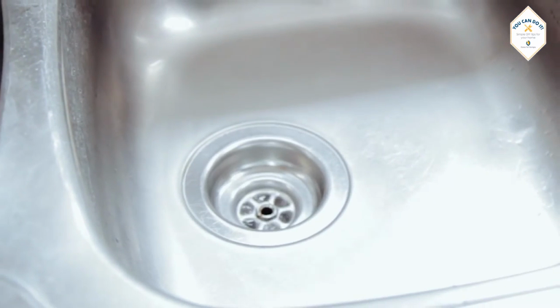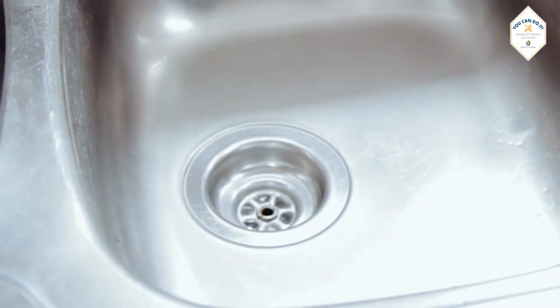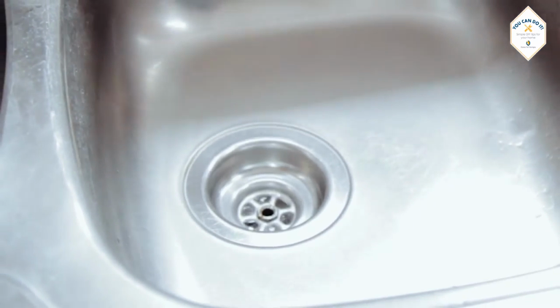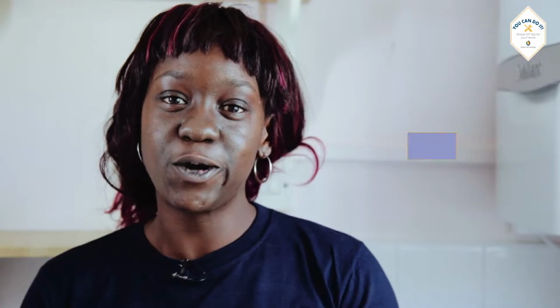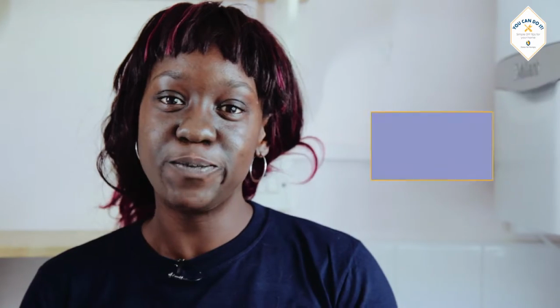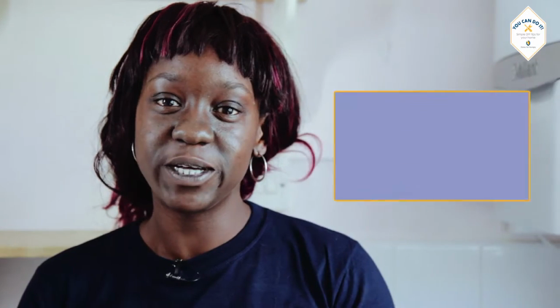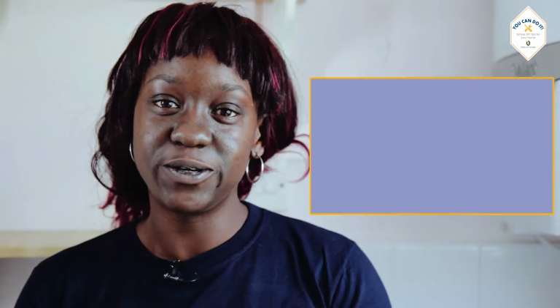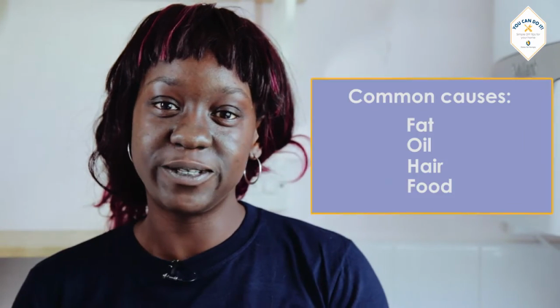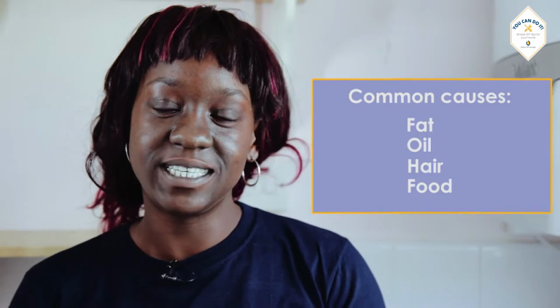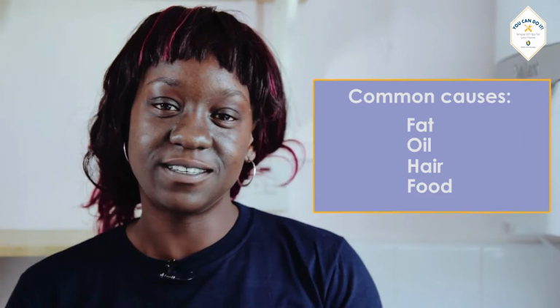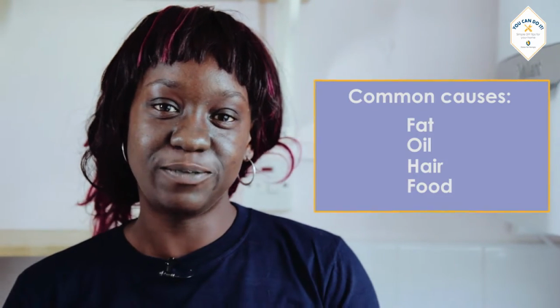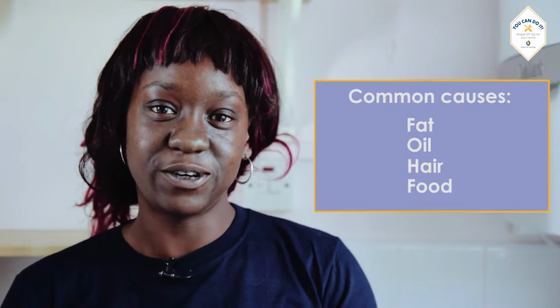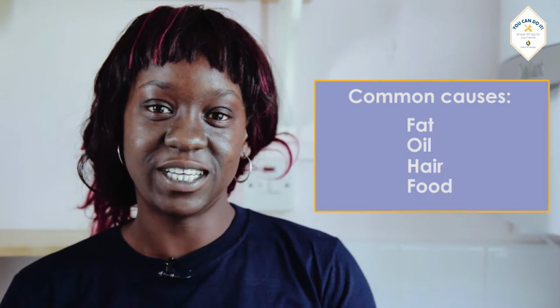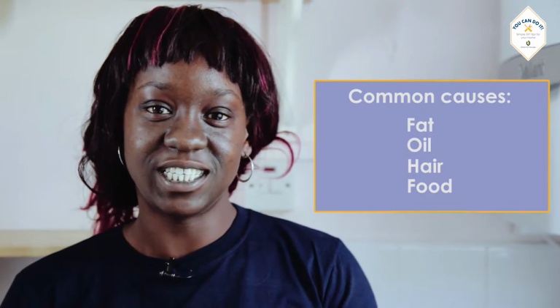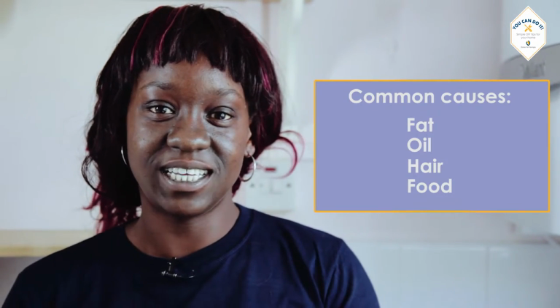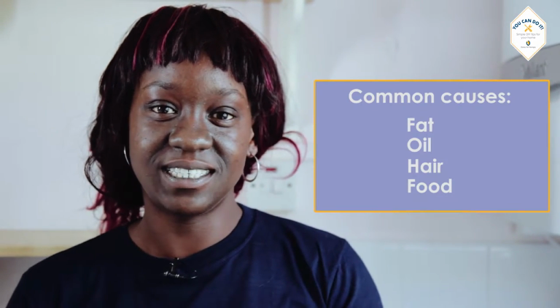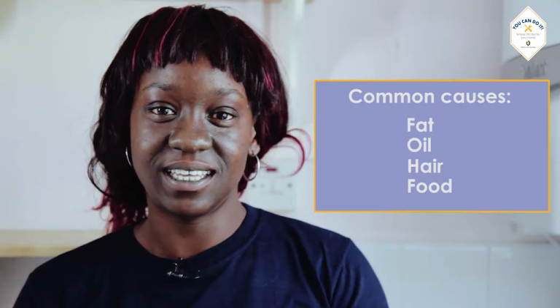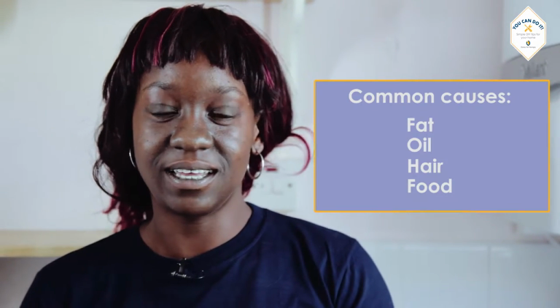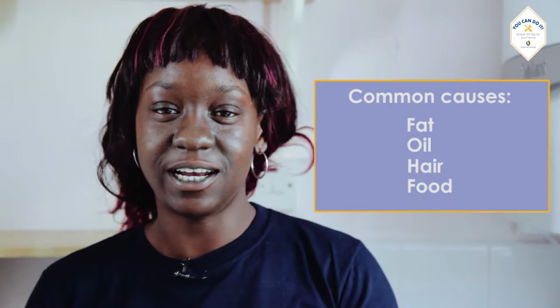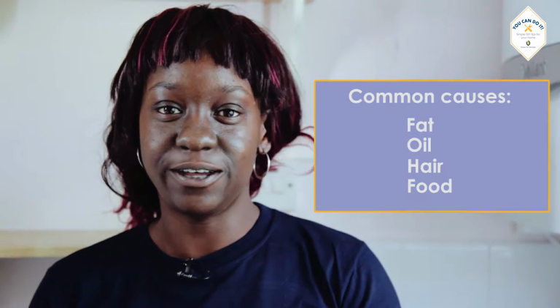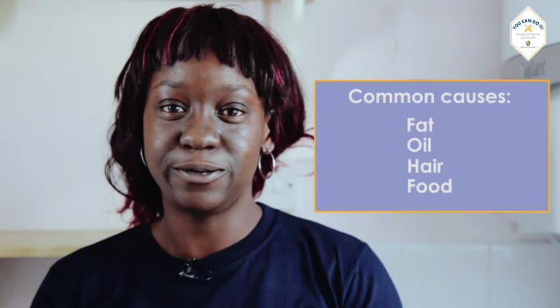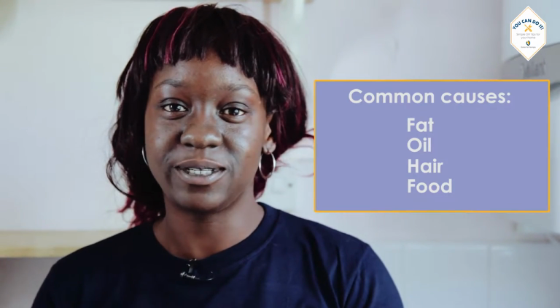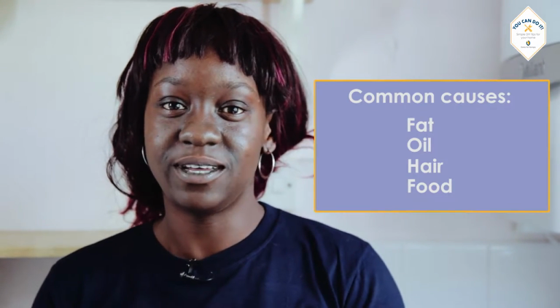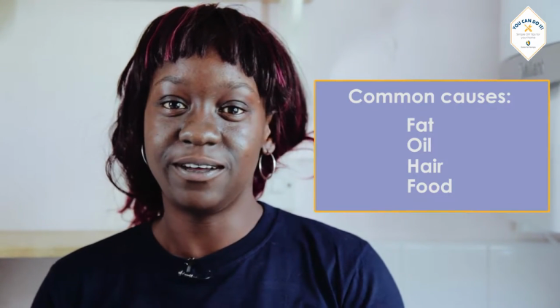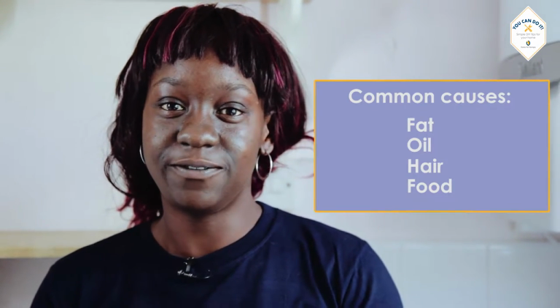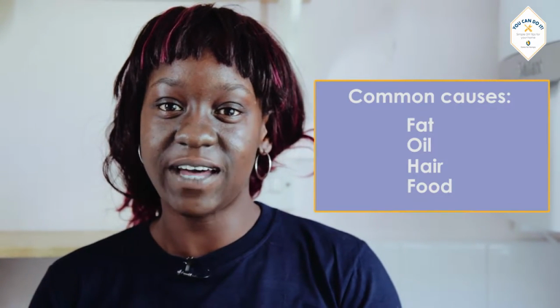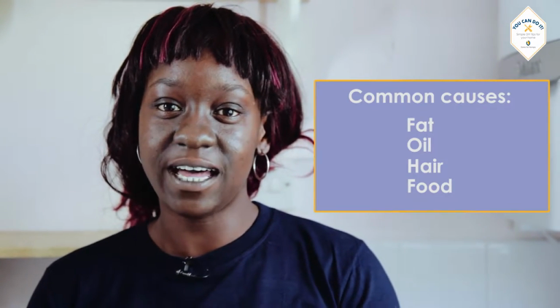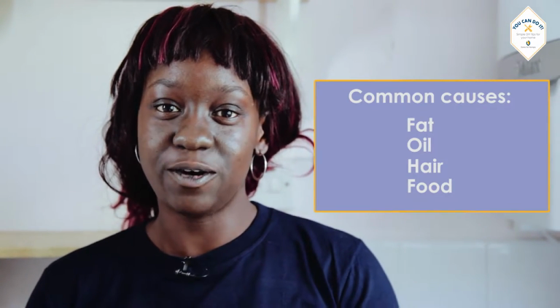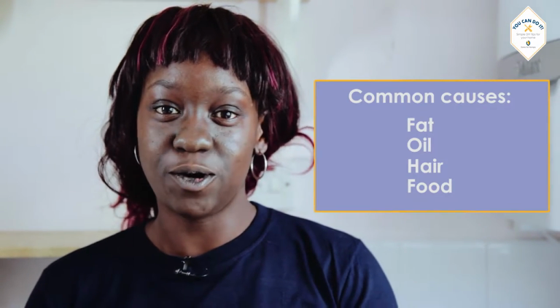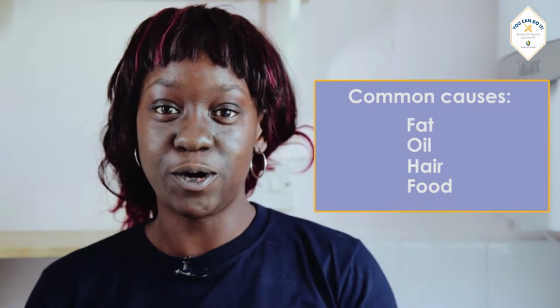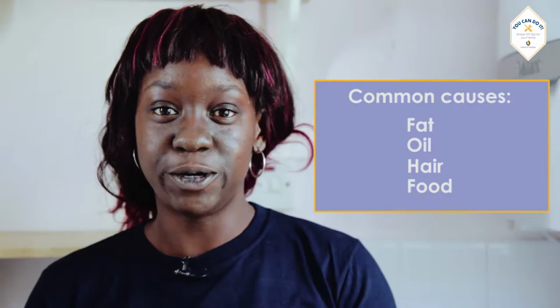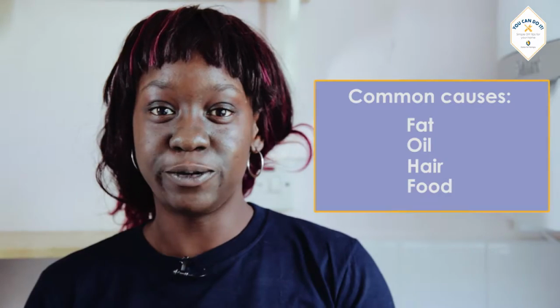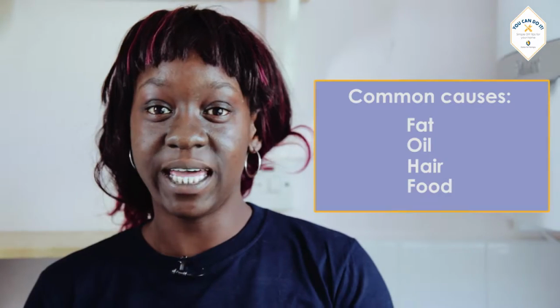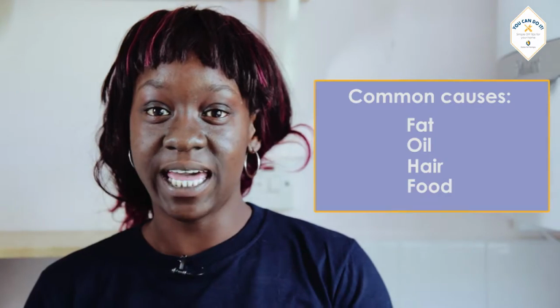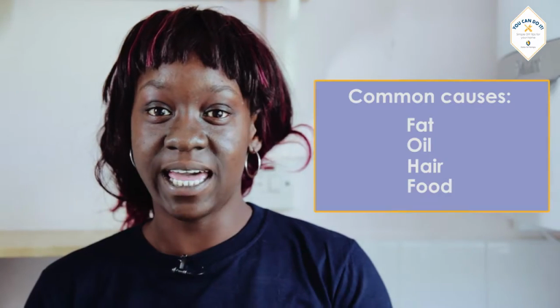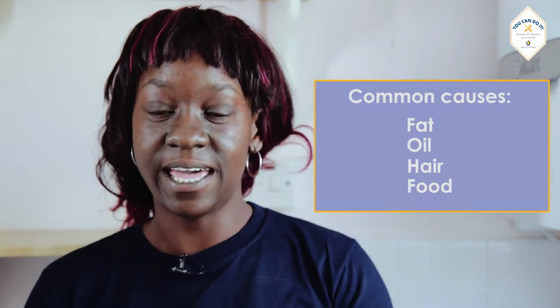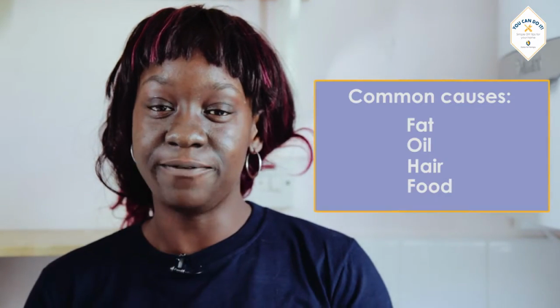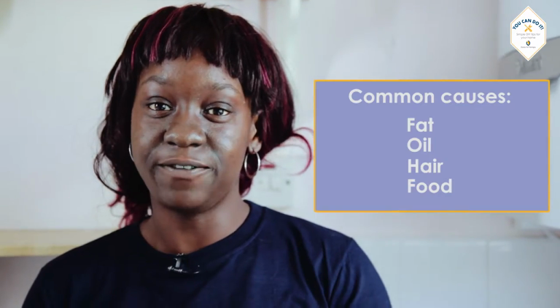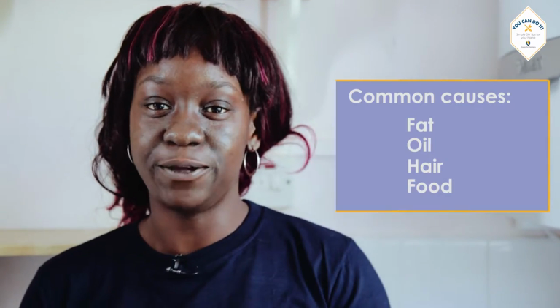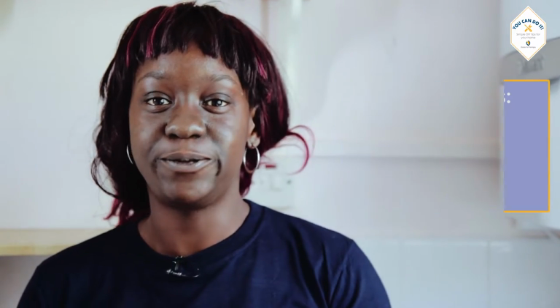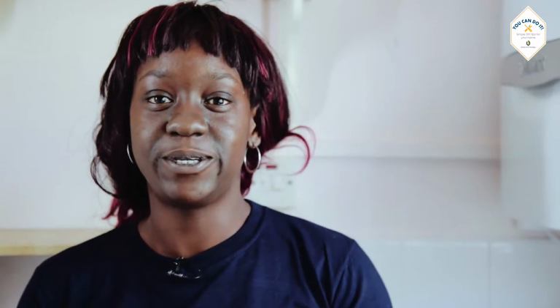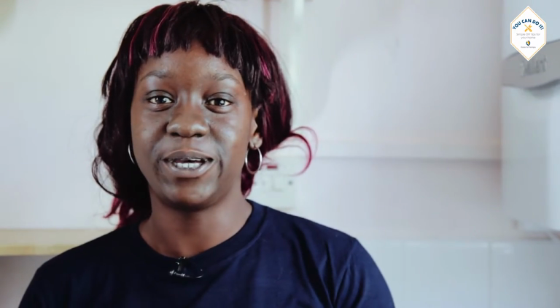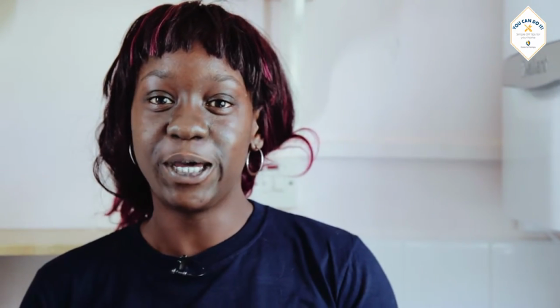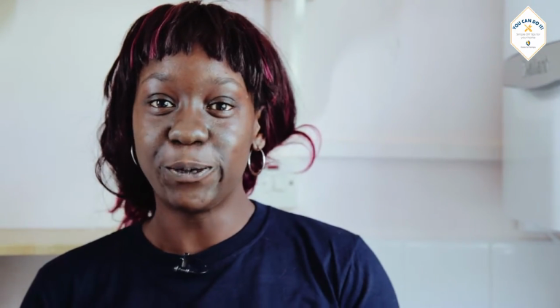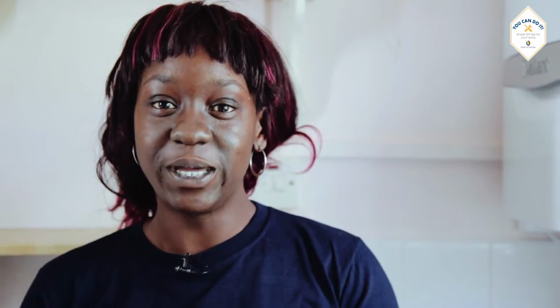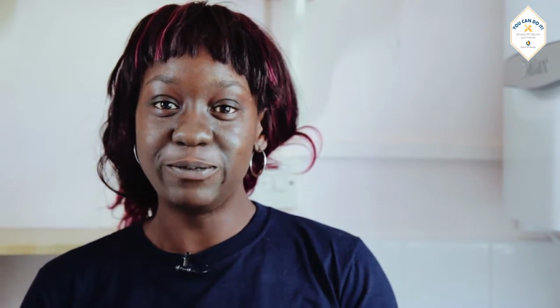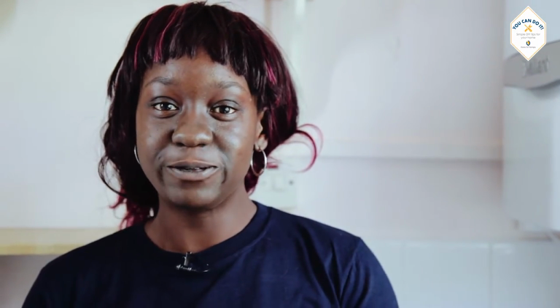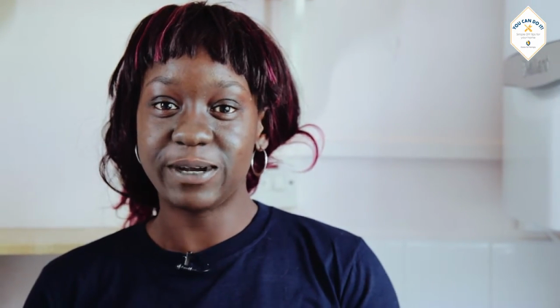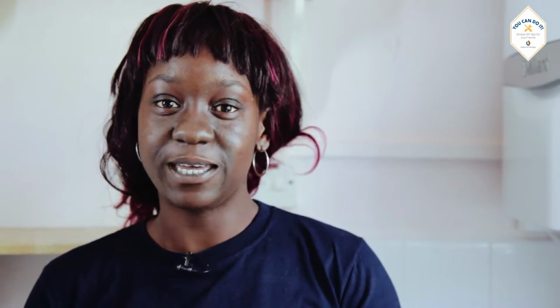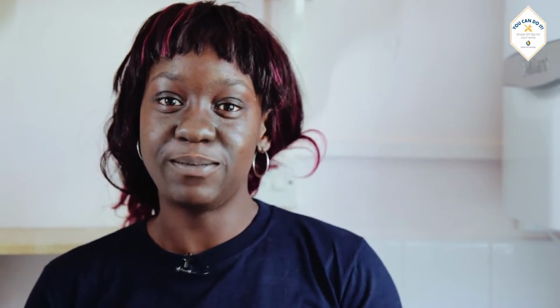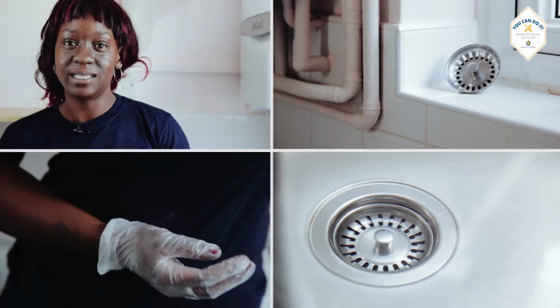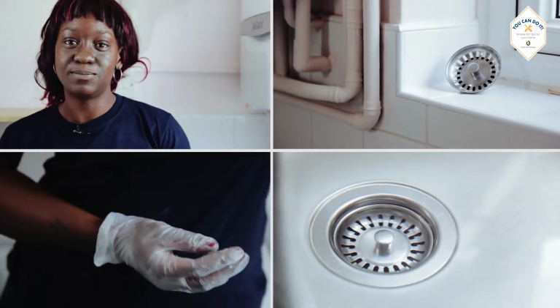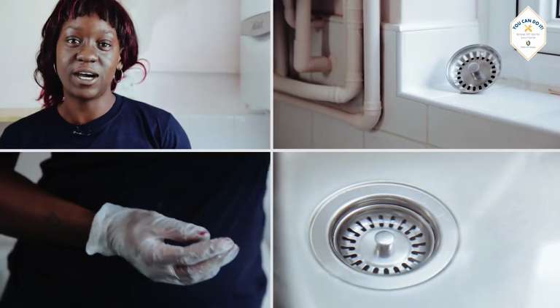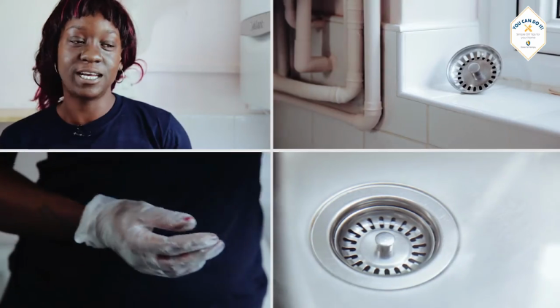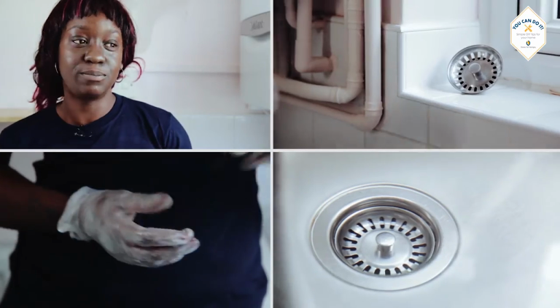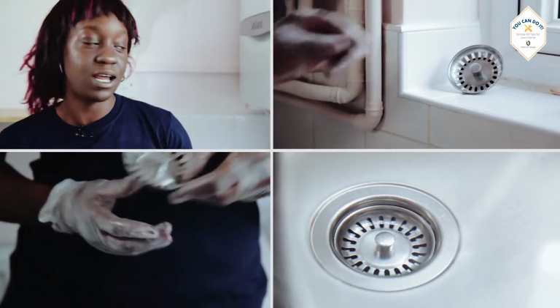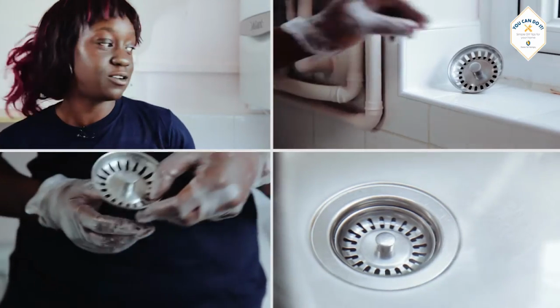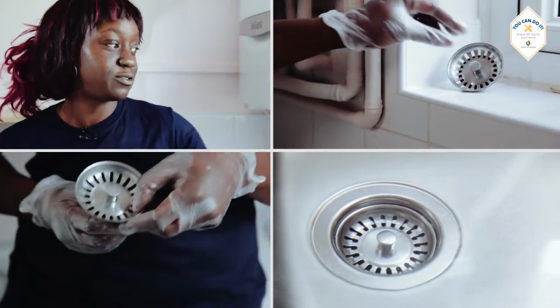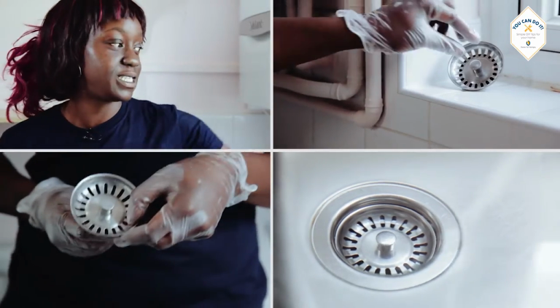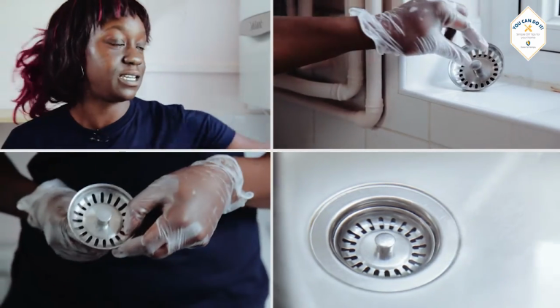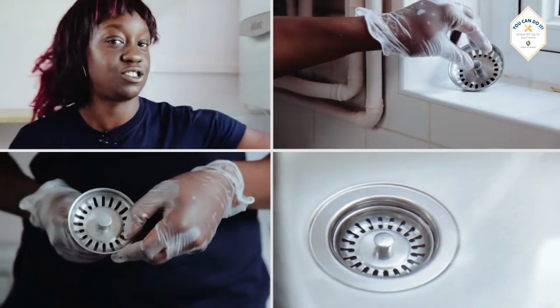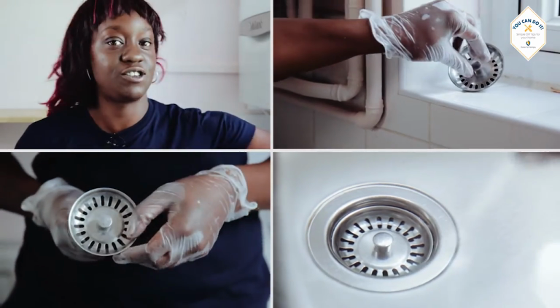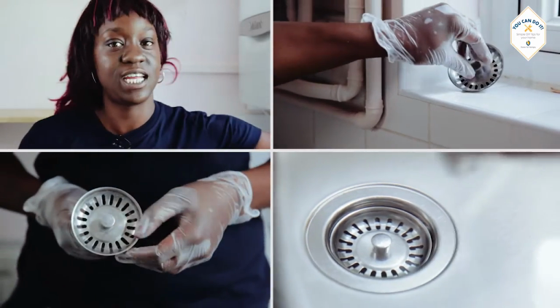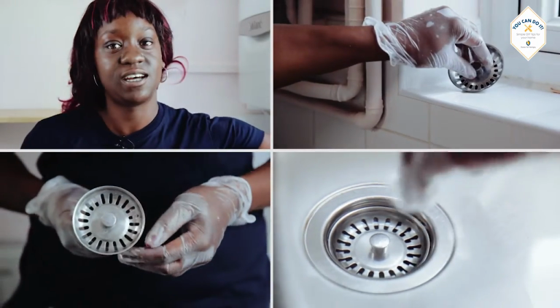Common causes of blockages include fat, oil, hair and food. We would recommend buying a plug or sink strainer.